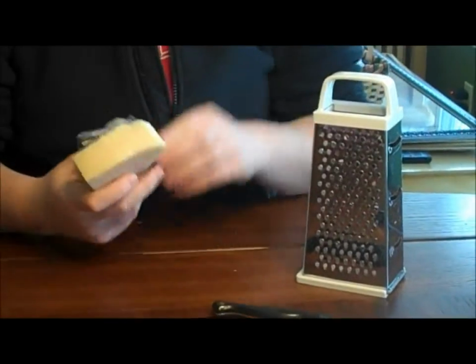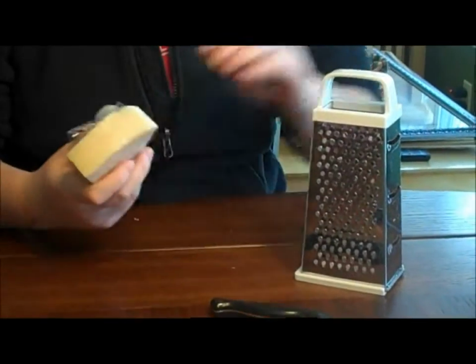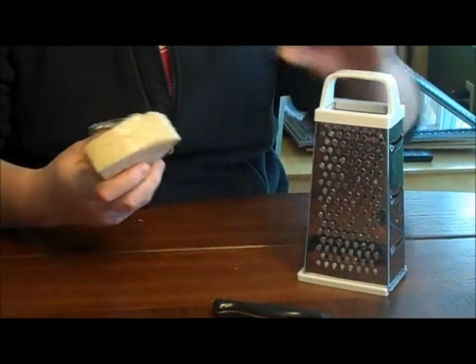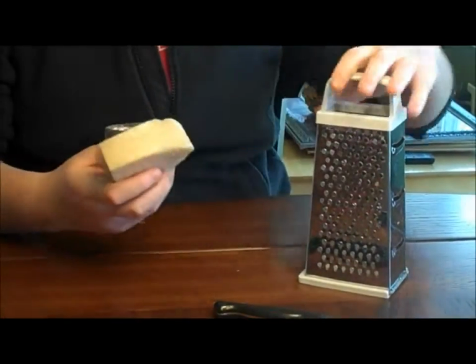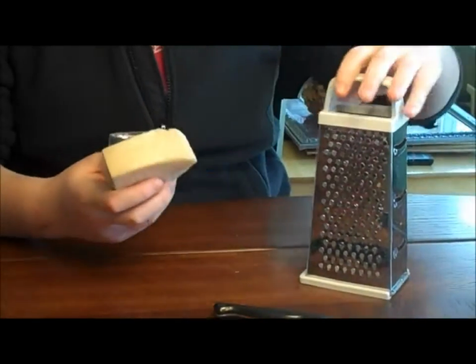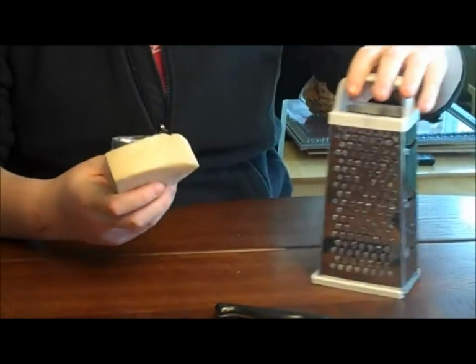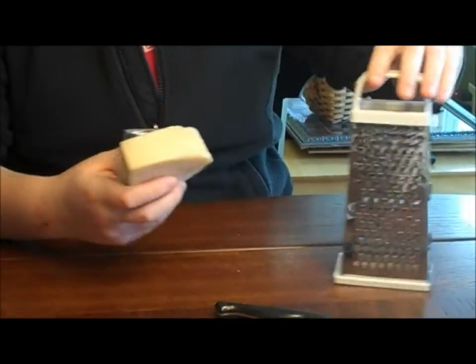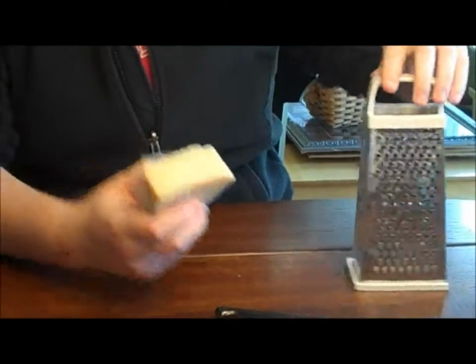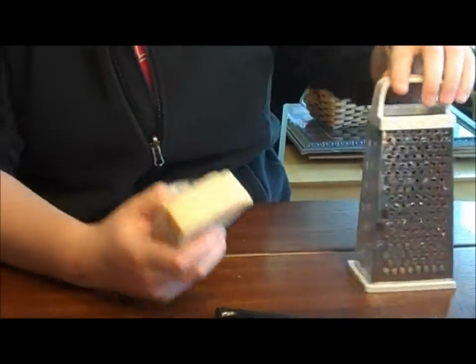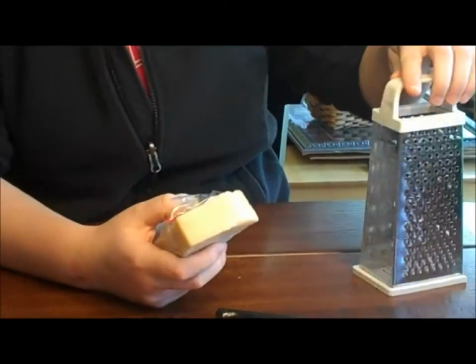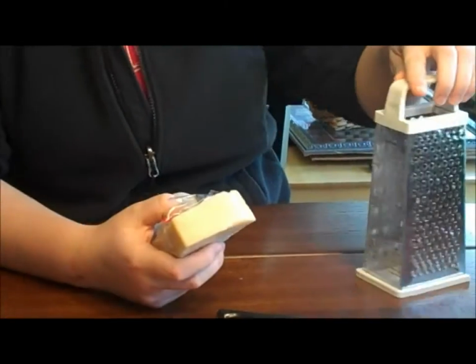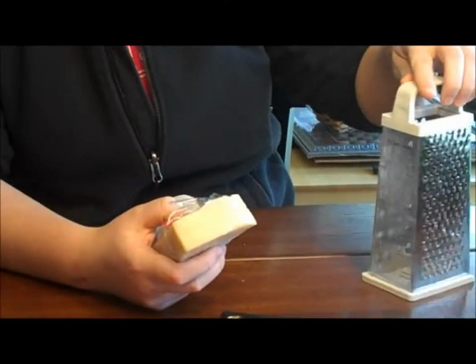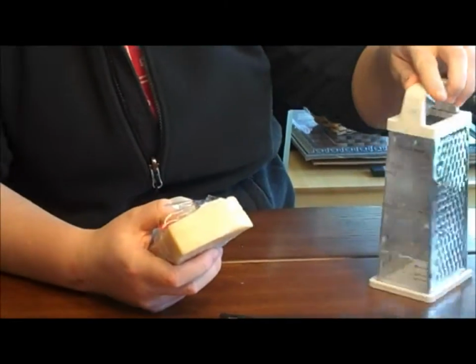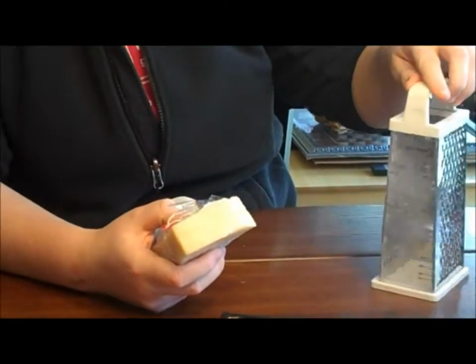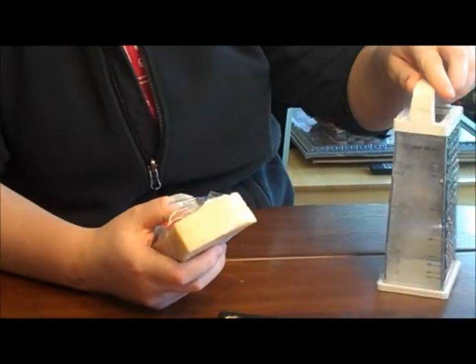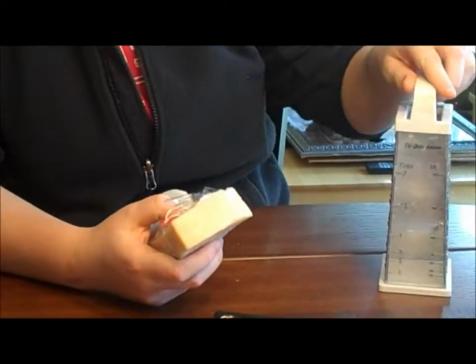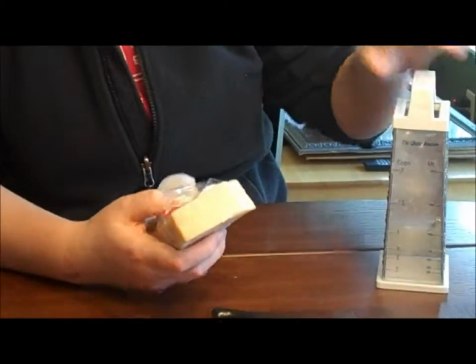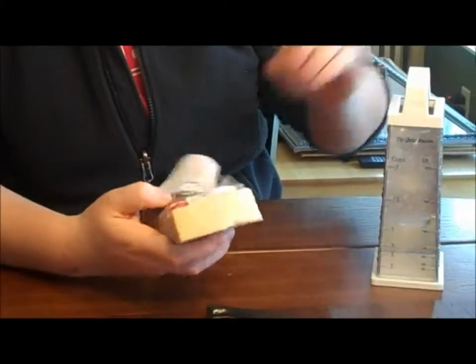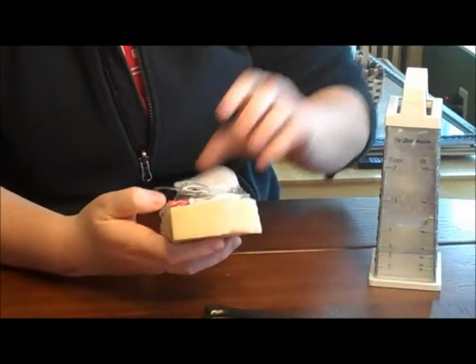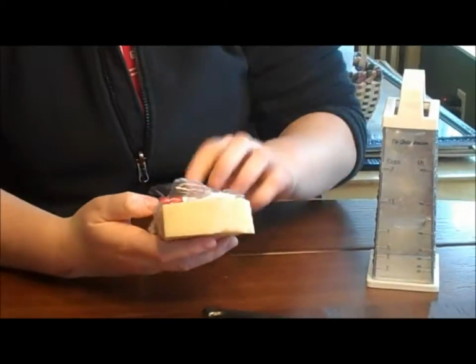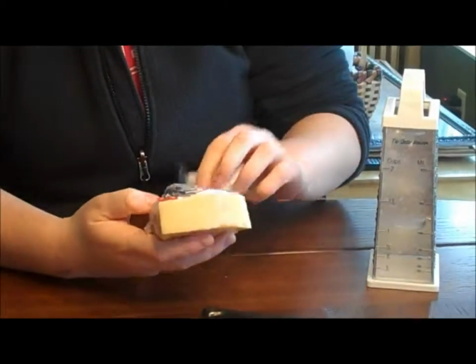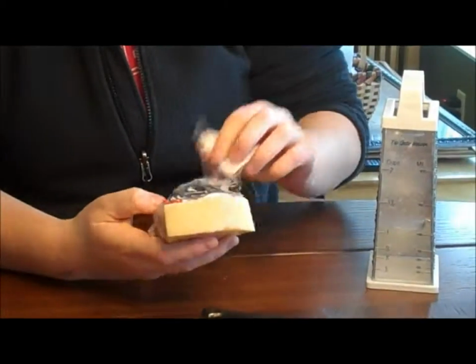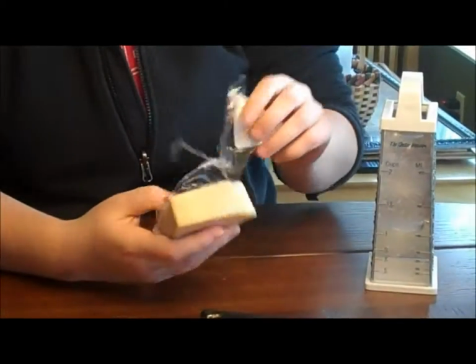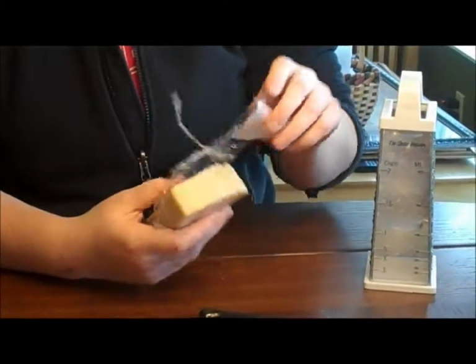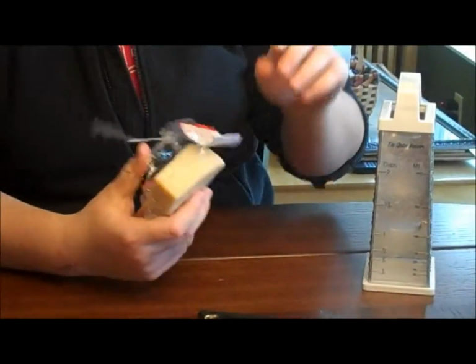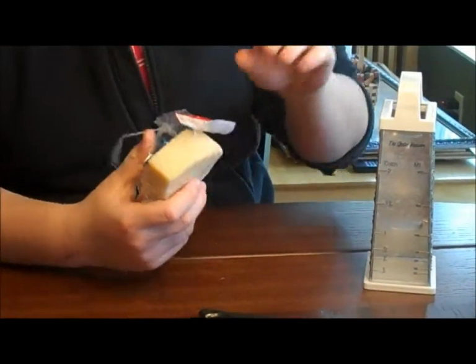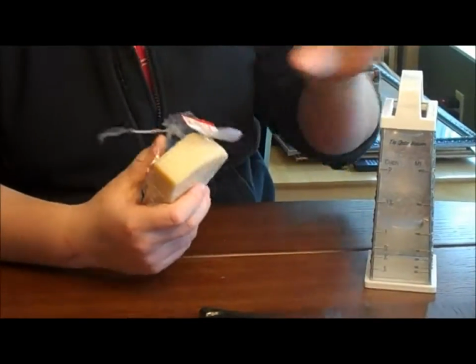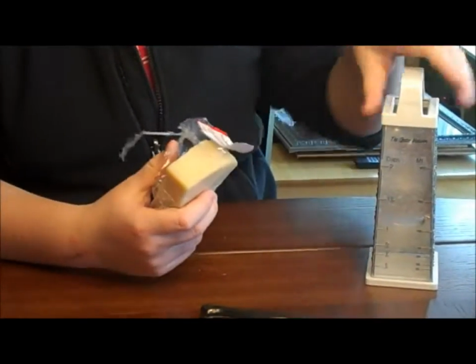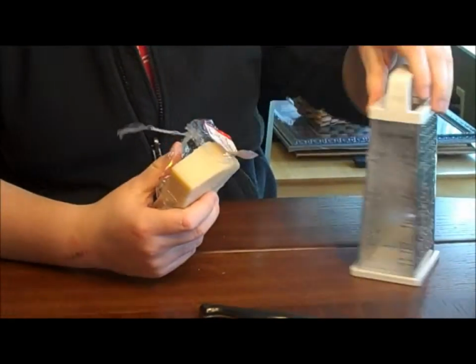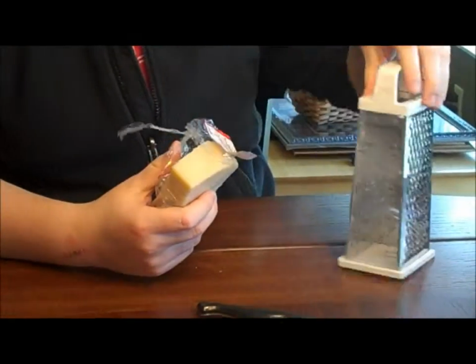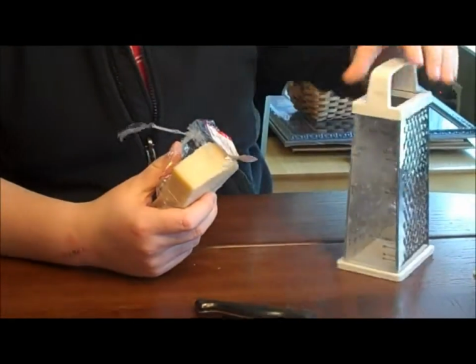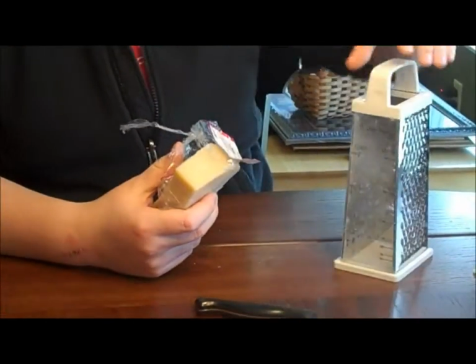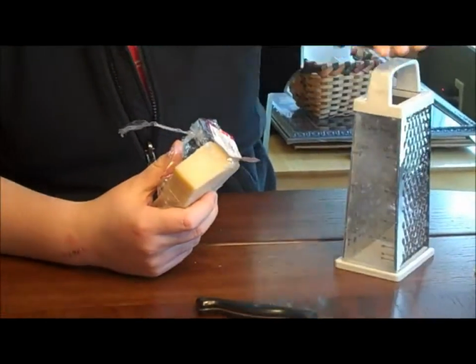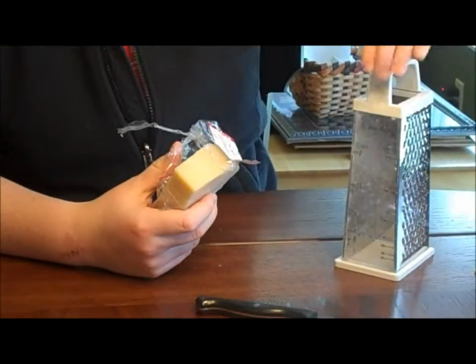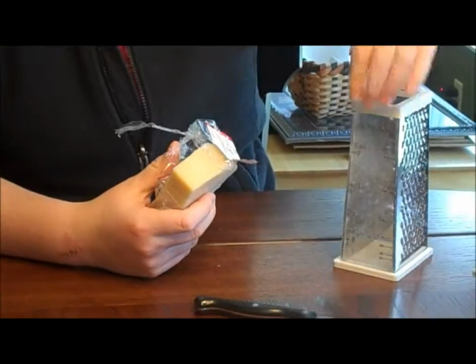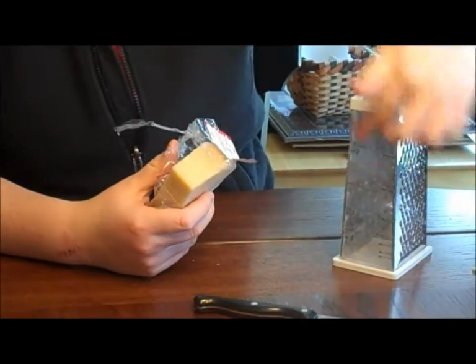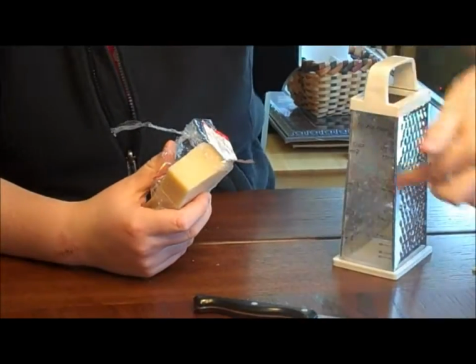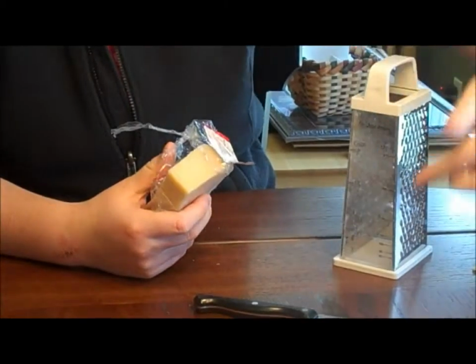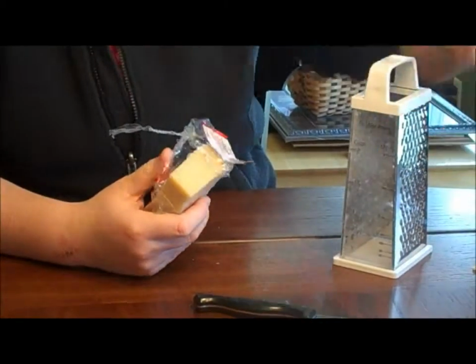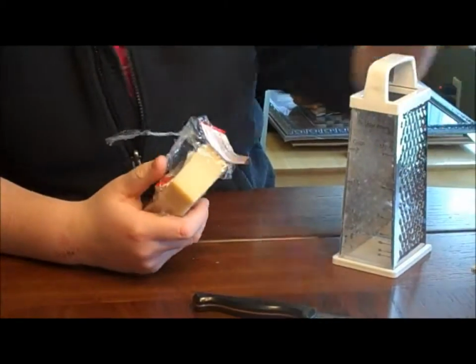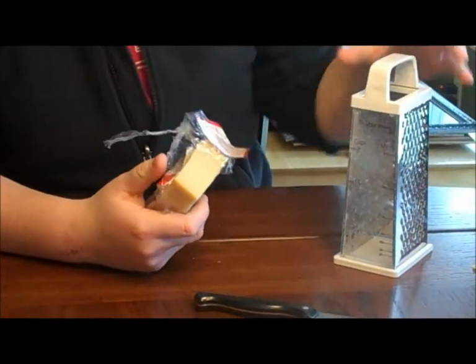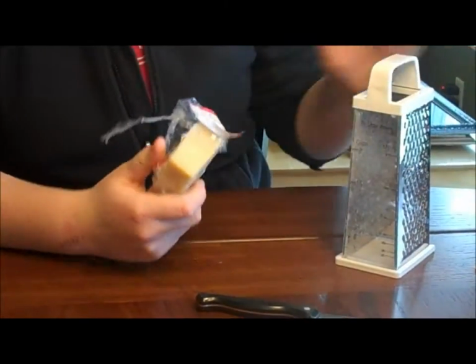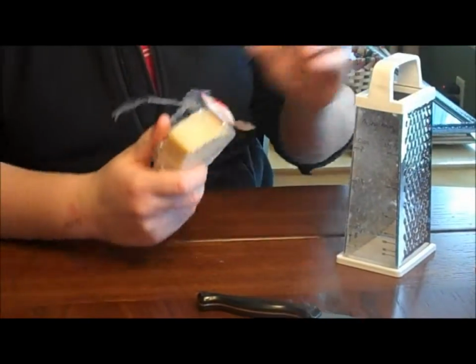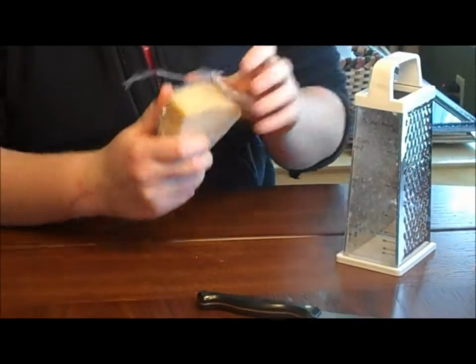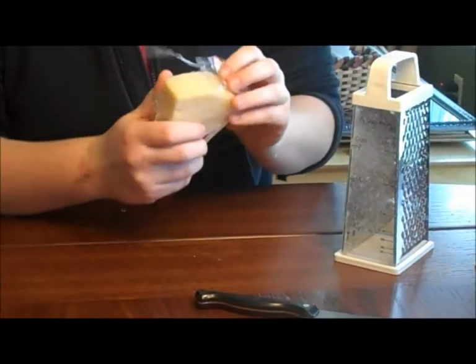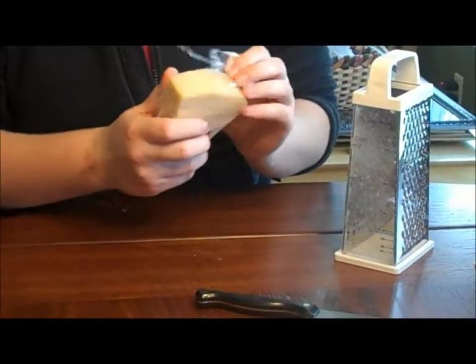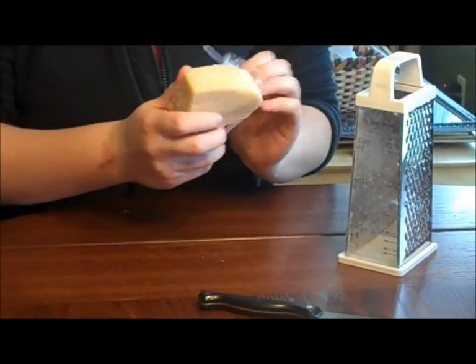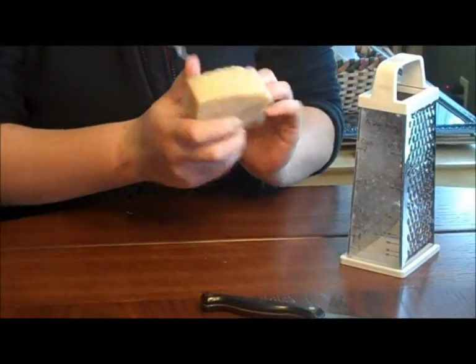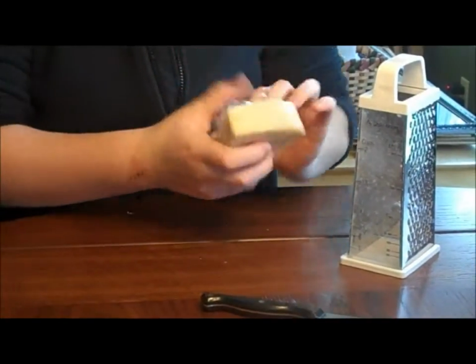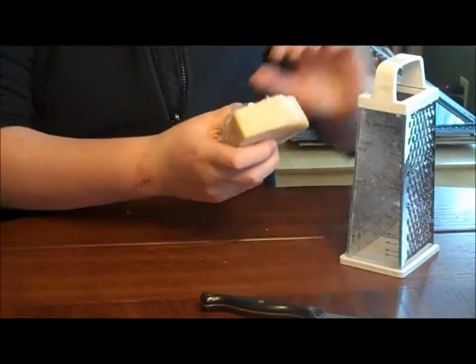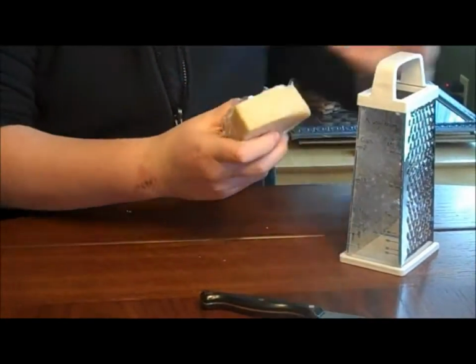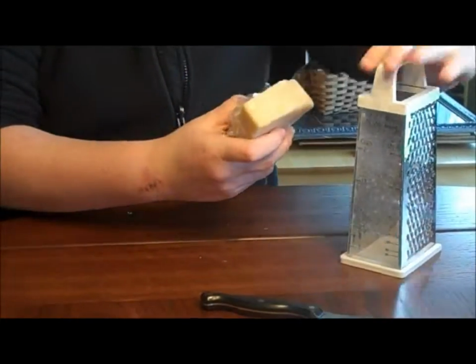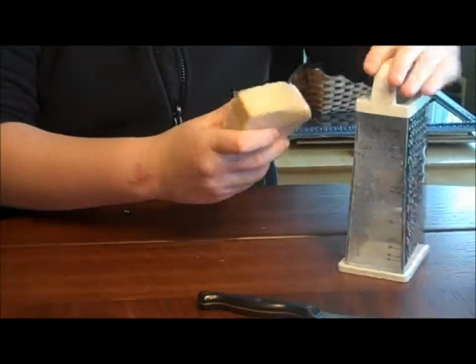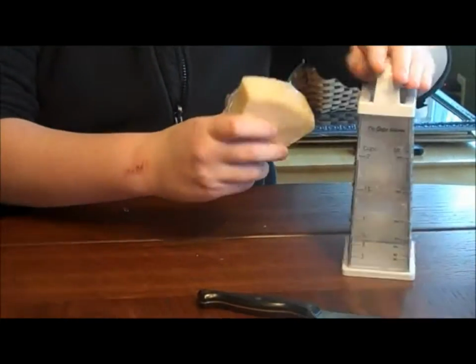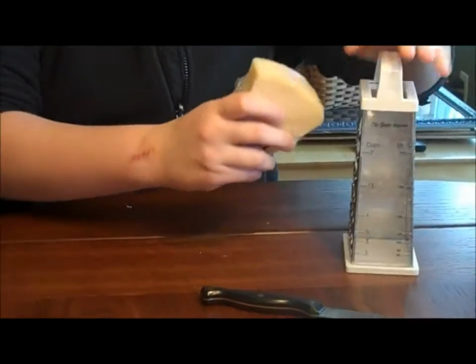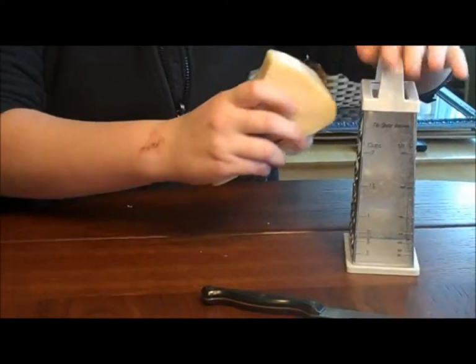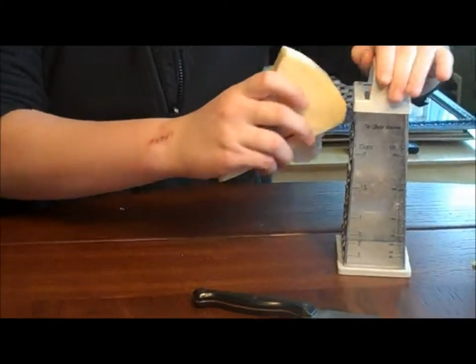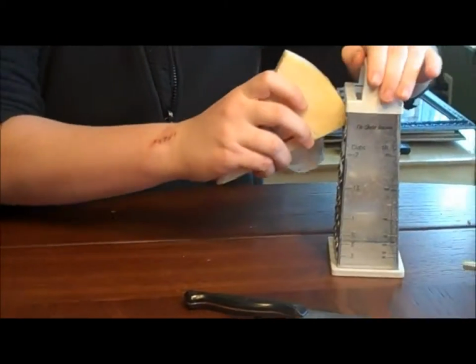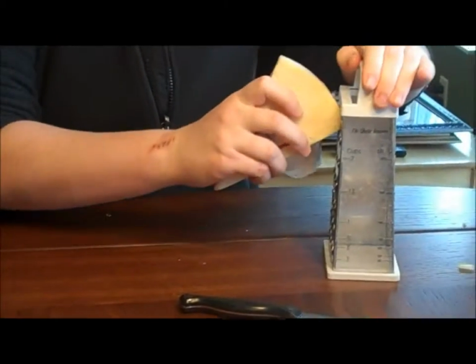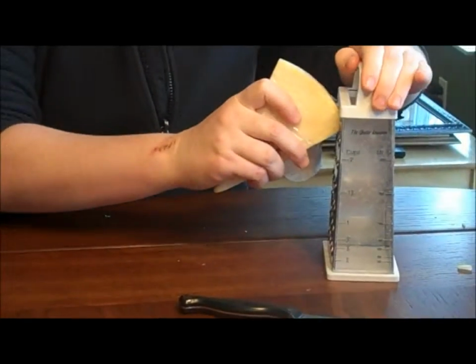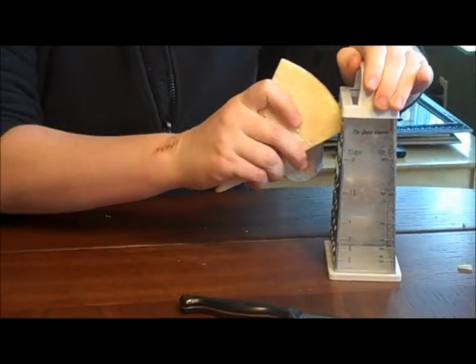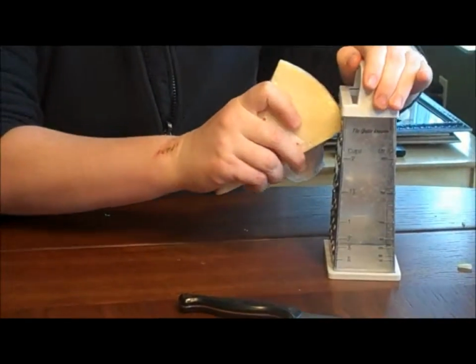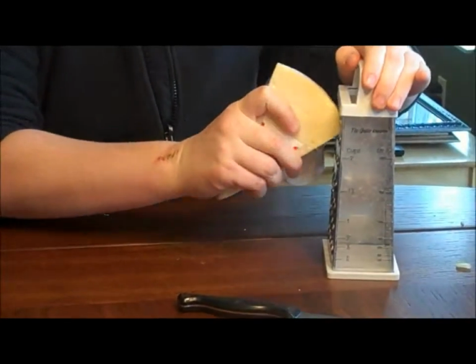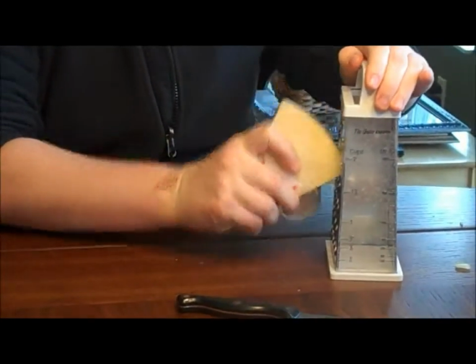We need a fourth cup of parmesan cheese, so use the grater tool to measure a fourth cup. Make sure you watch your knuckles when you're grating.